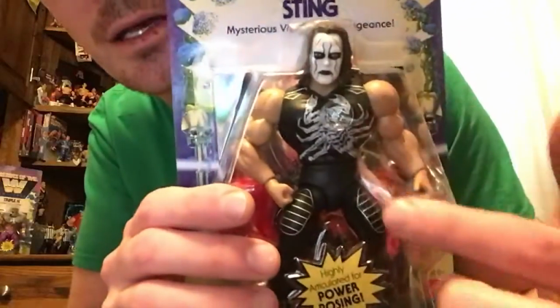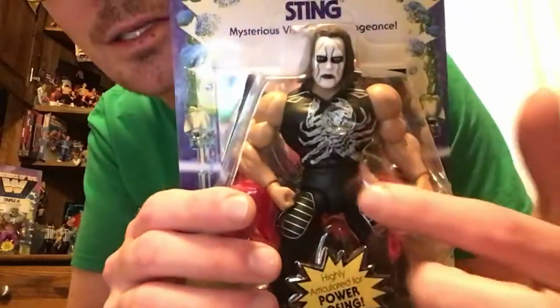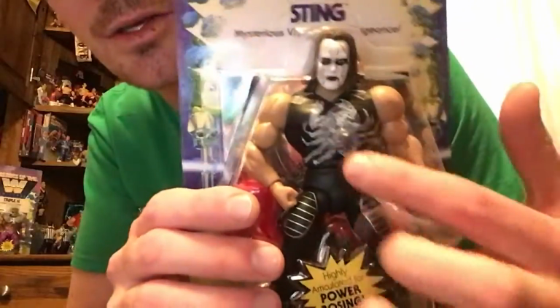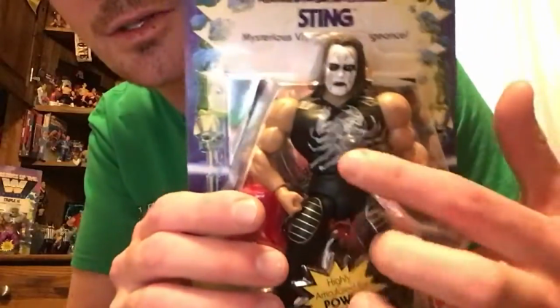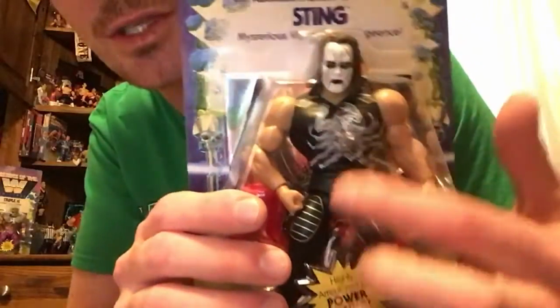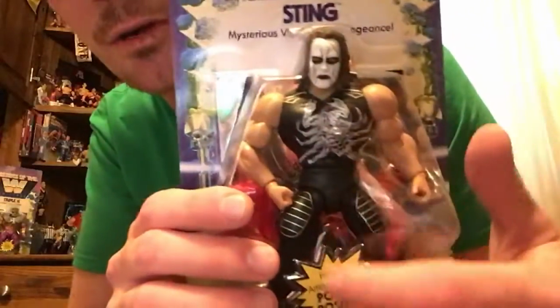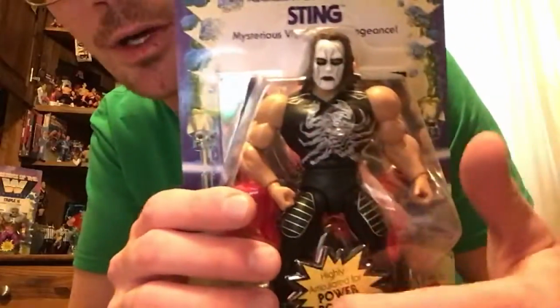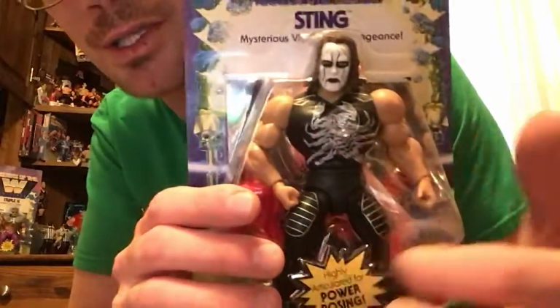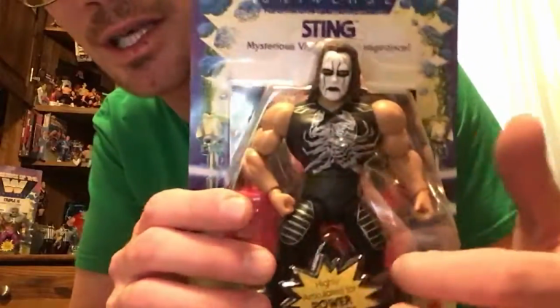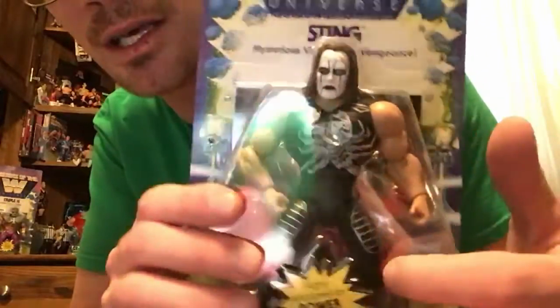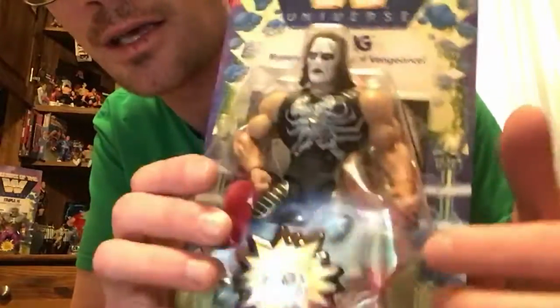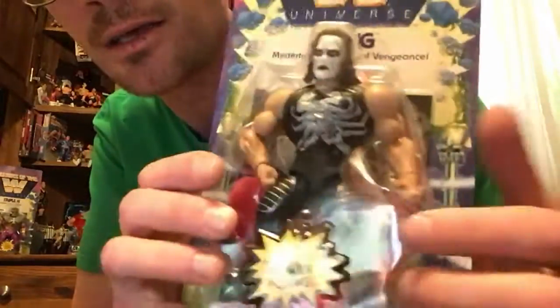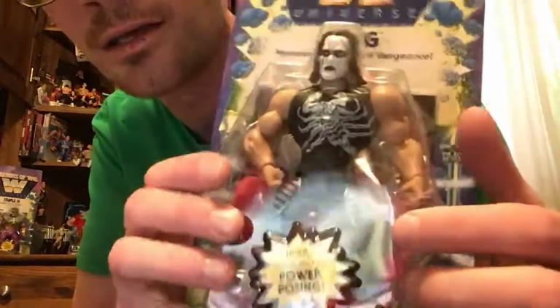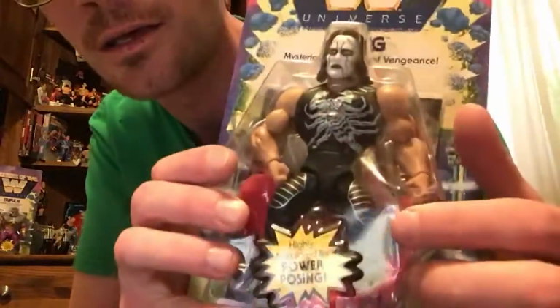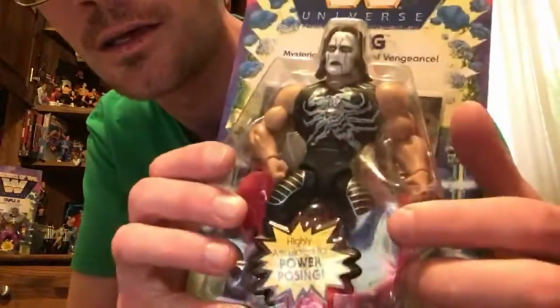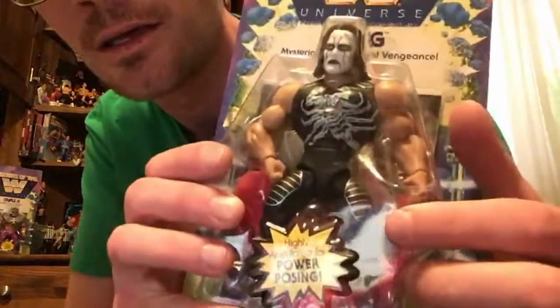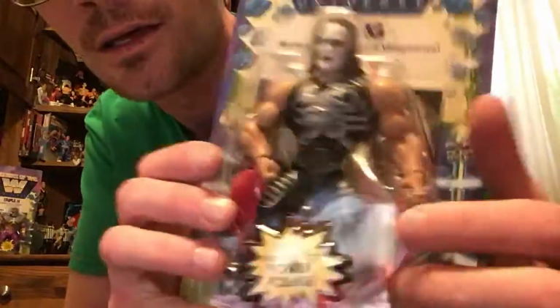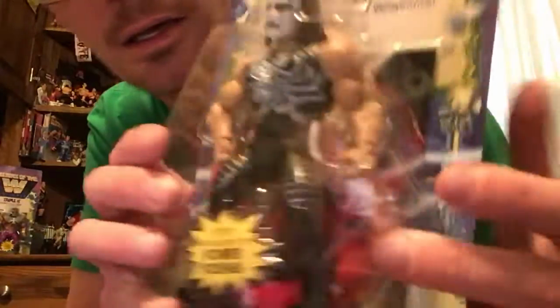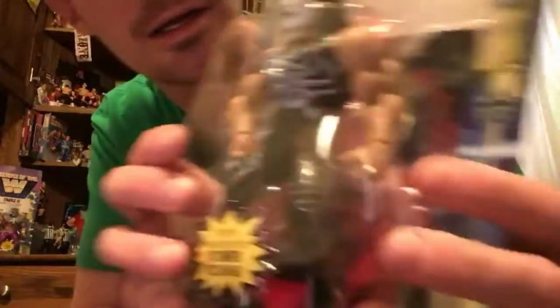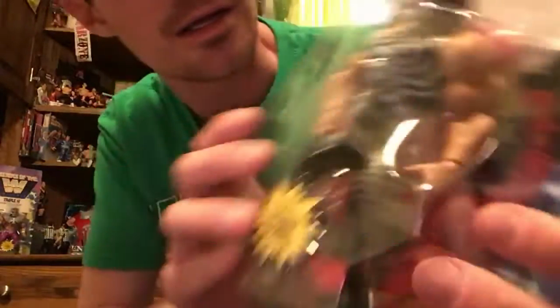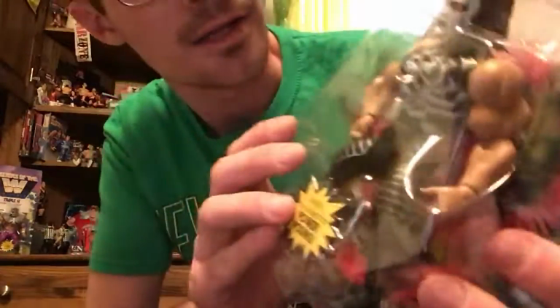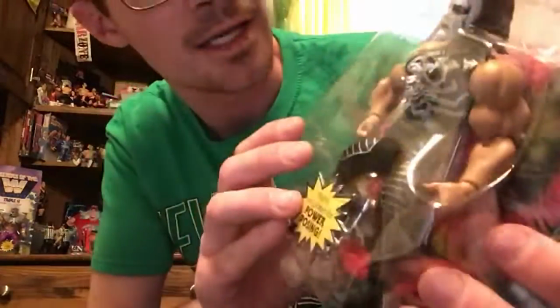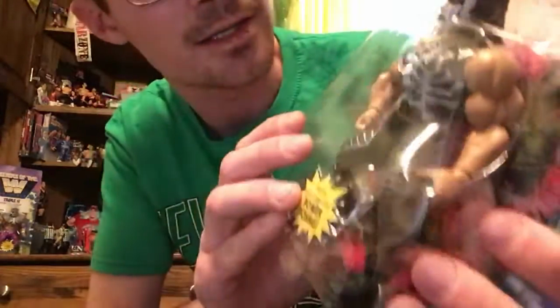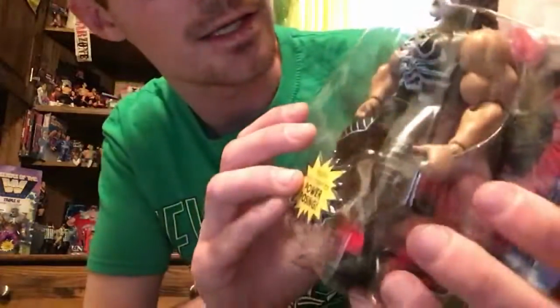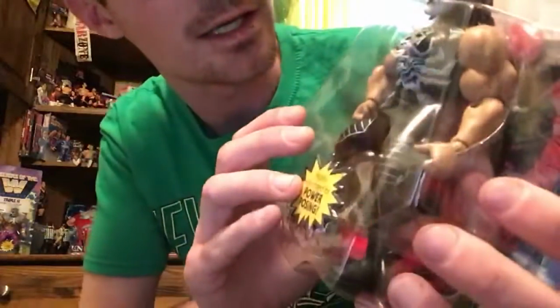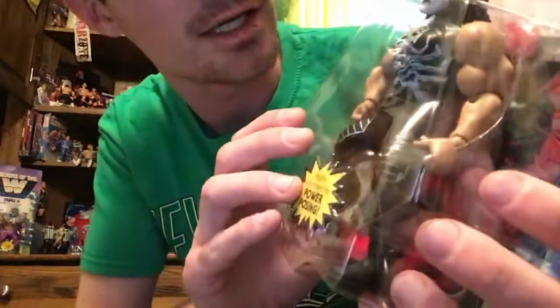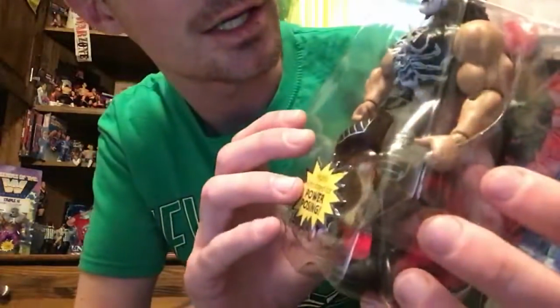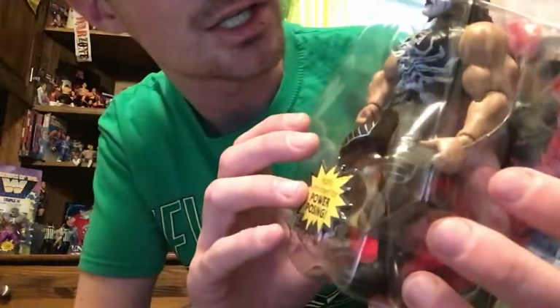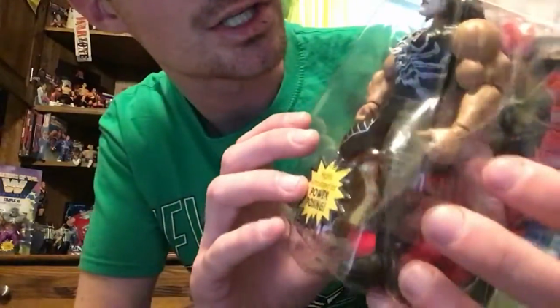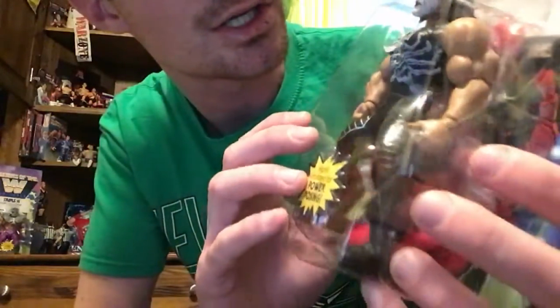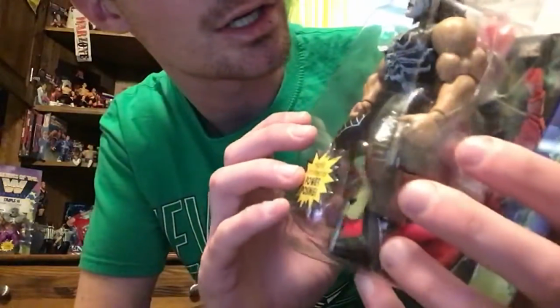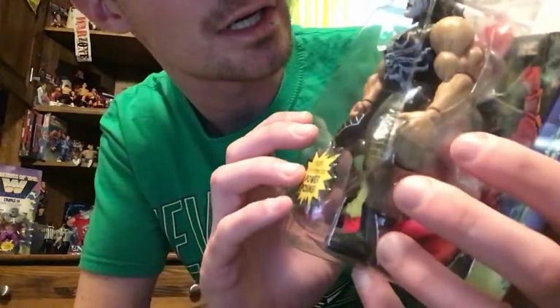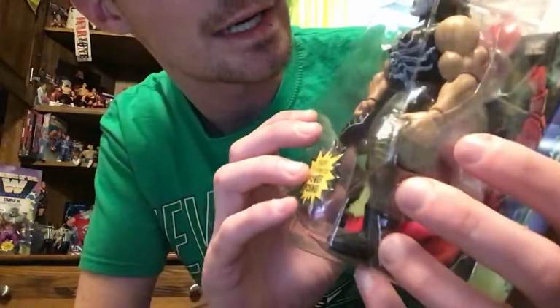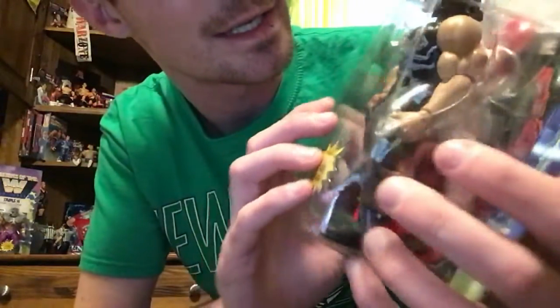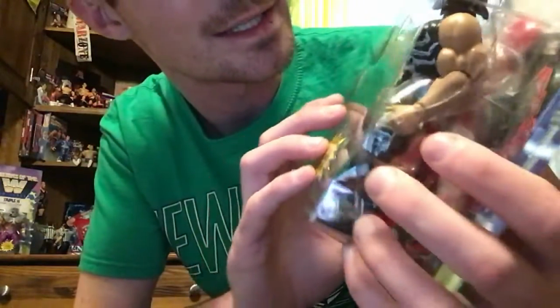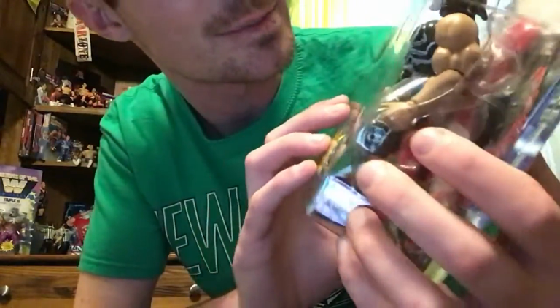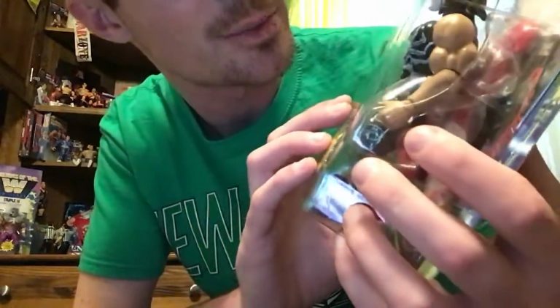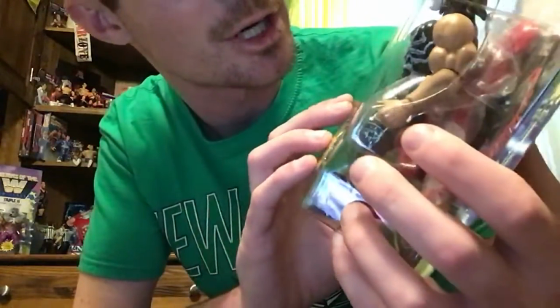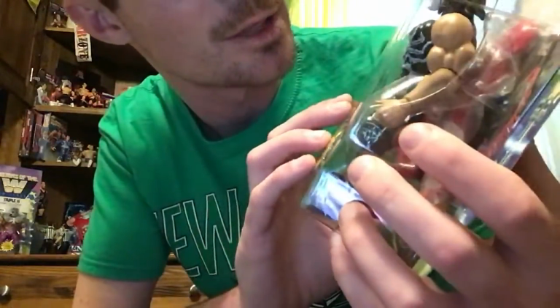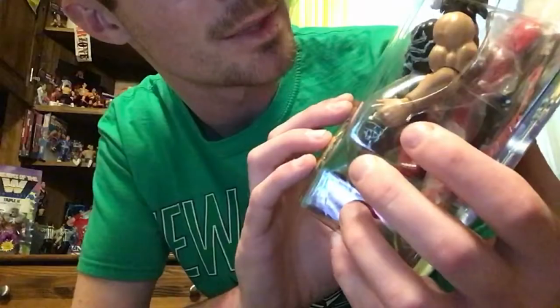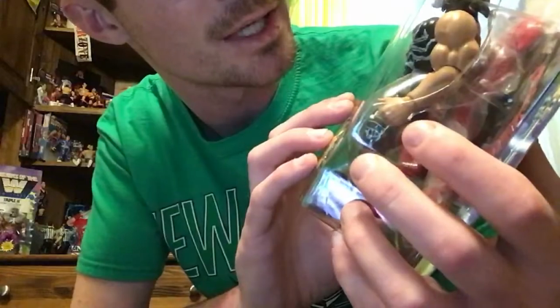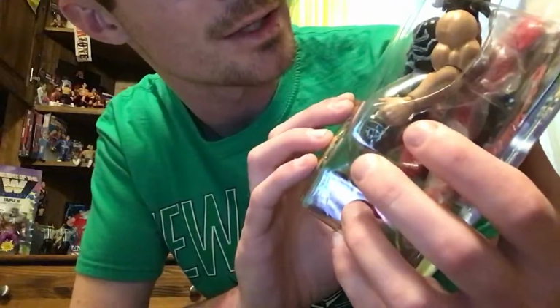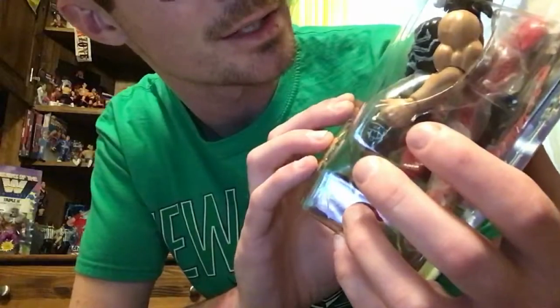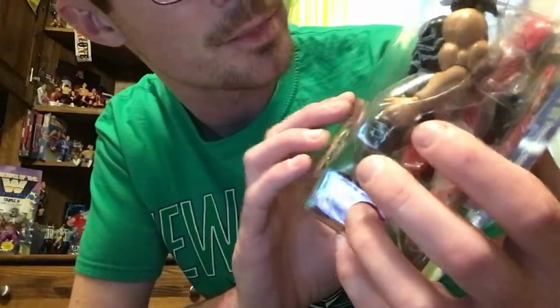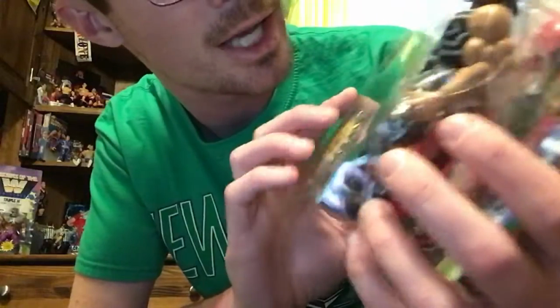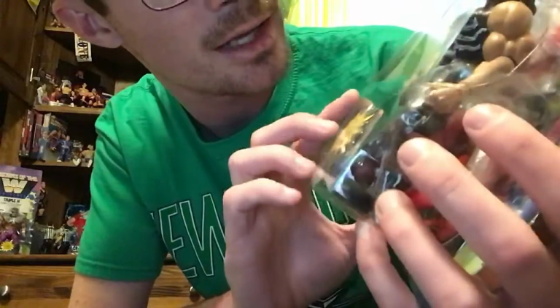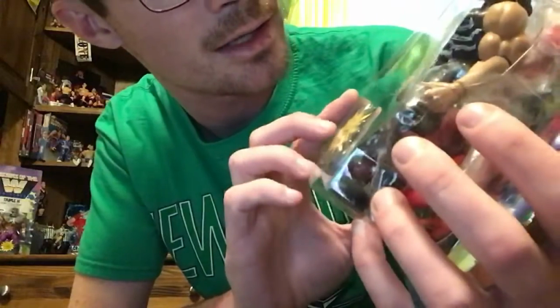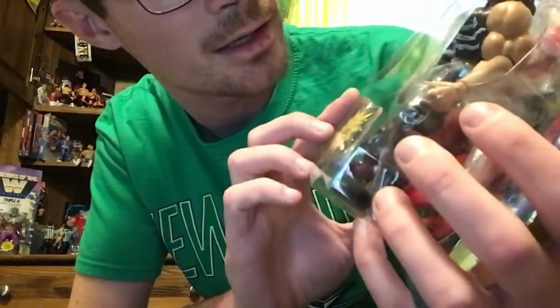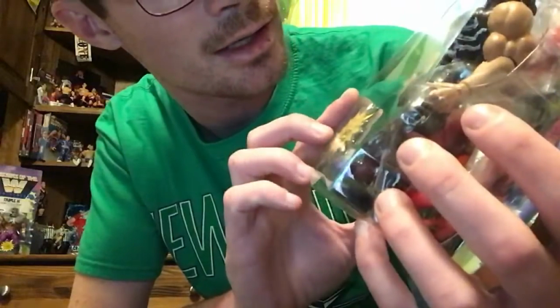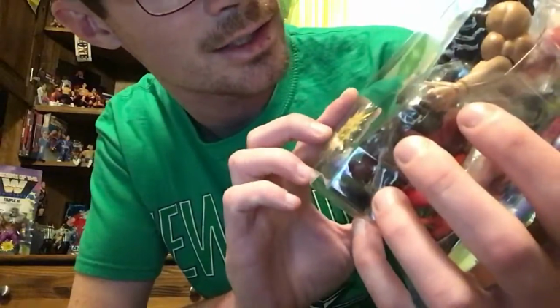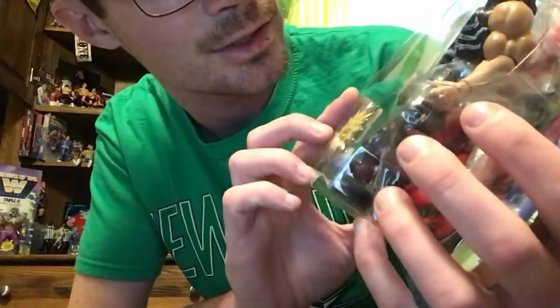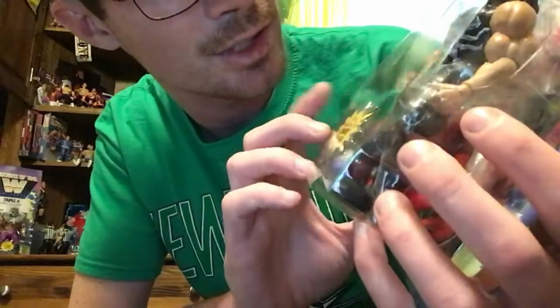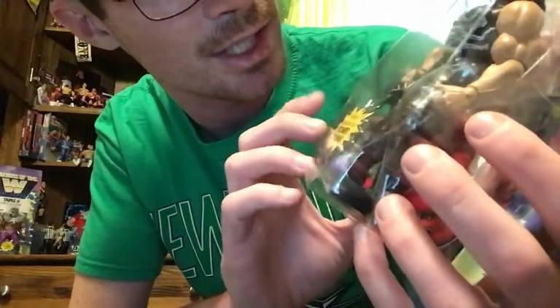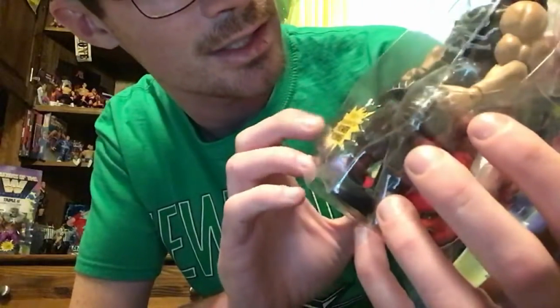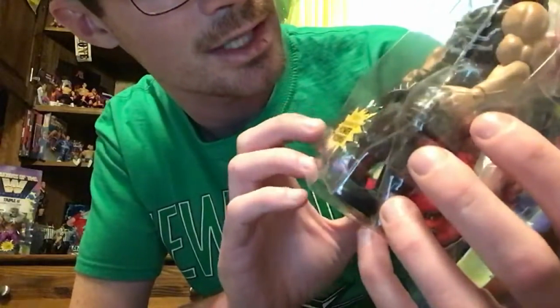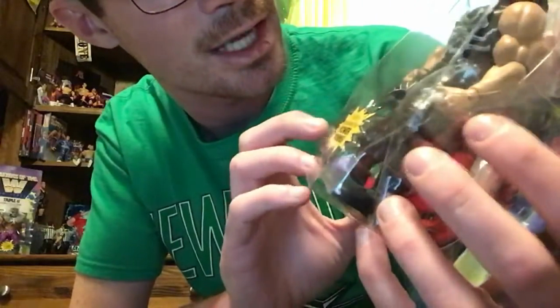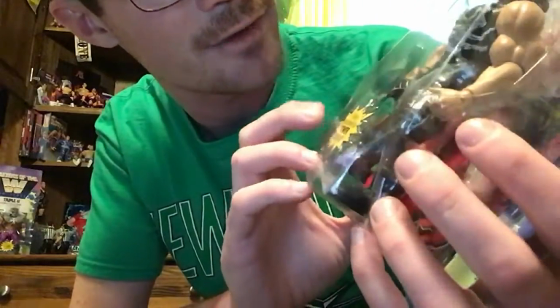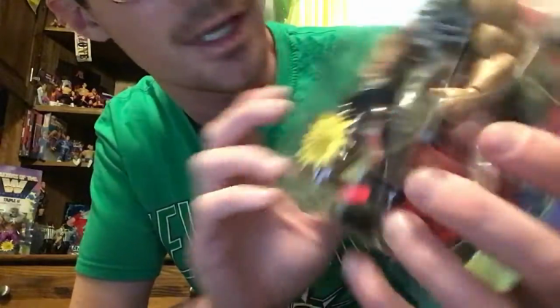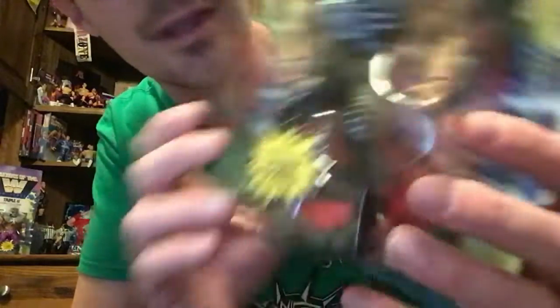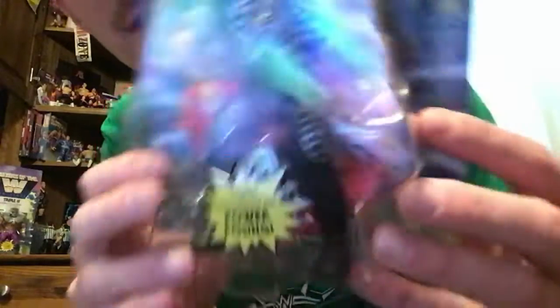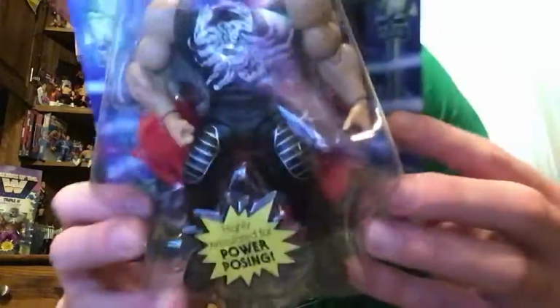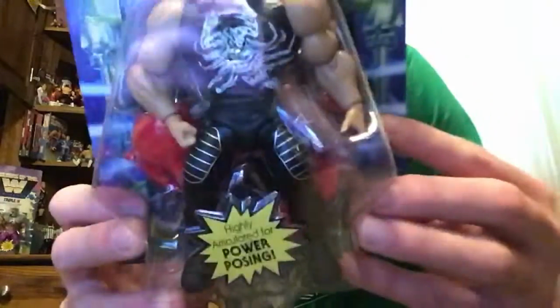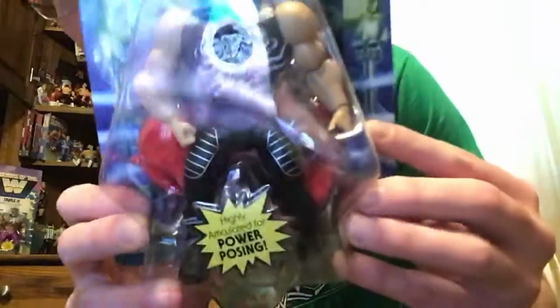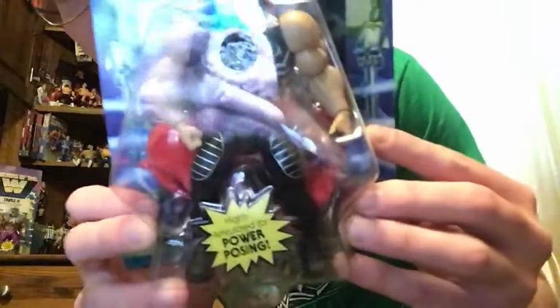So it's the crow Sting. I think the shirt is permanent — it looks painted on, so he doesn't have anything removable.